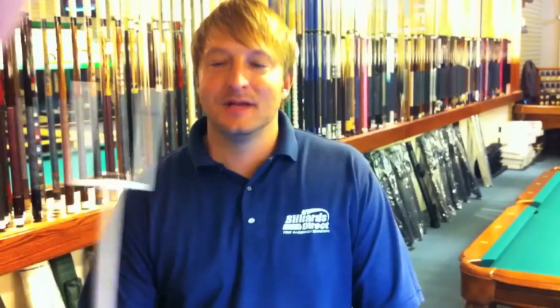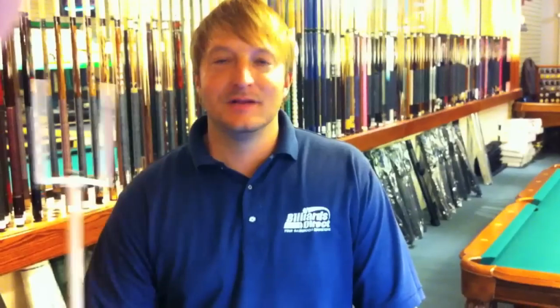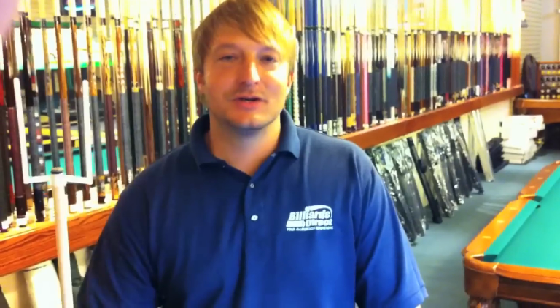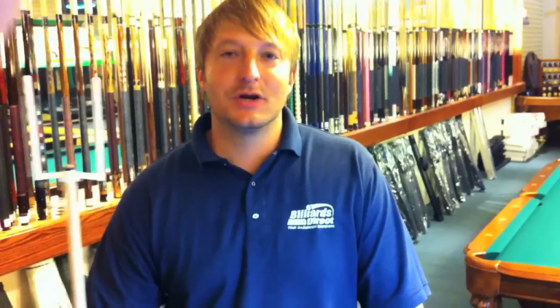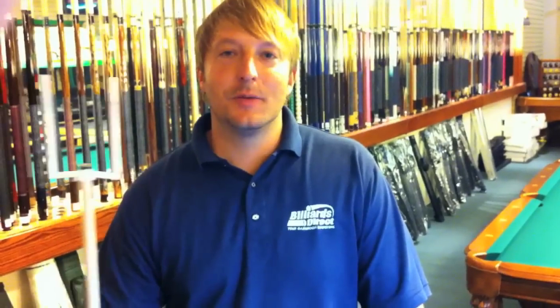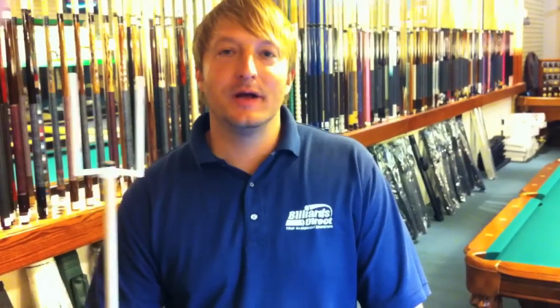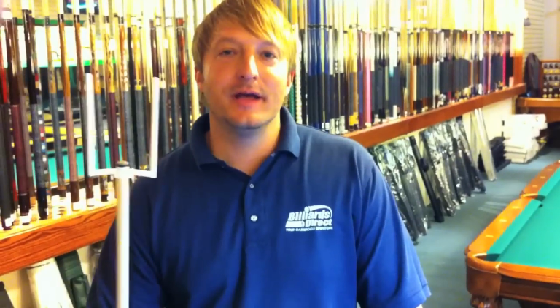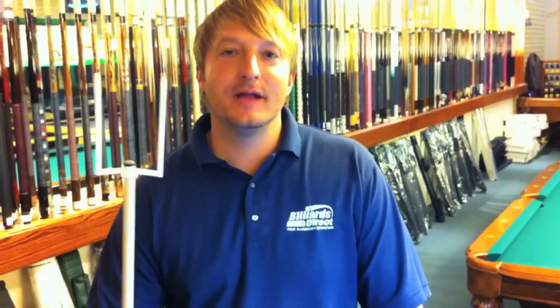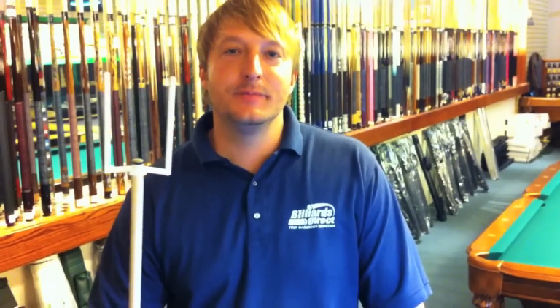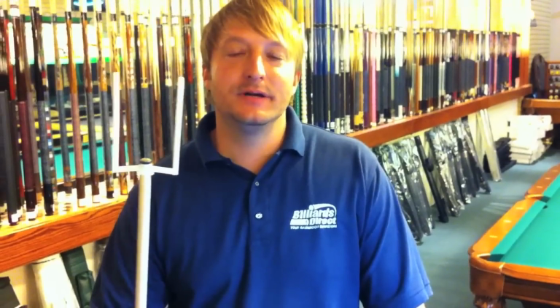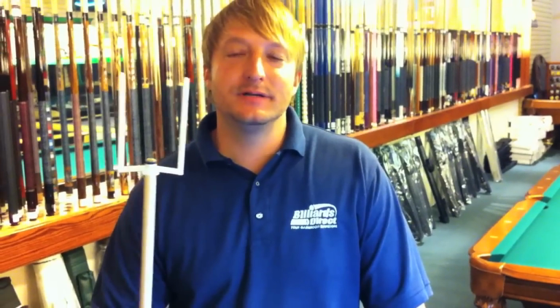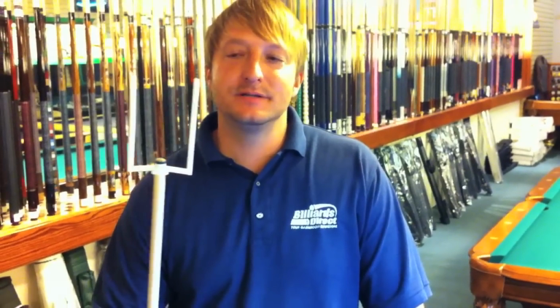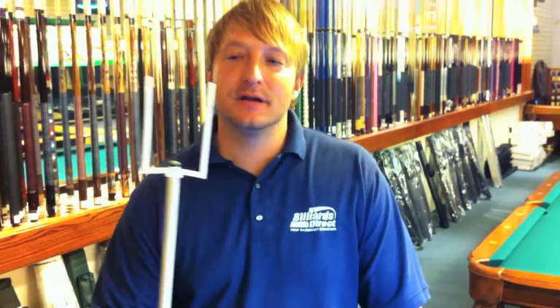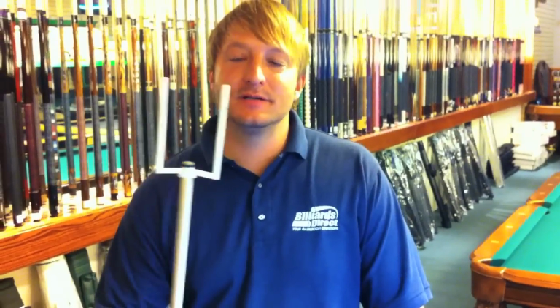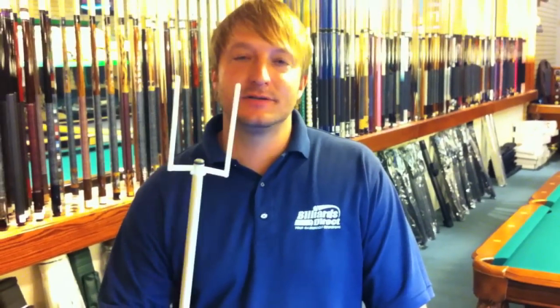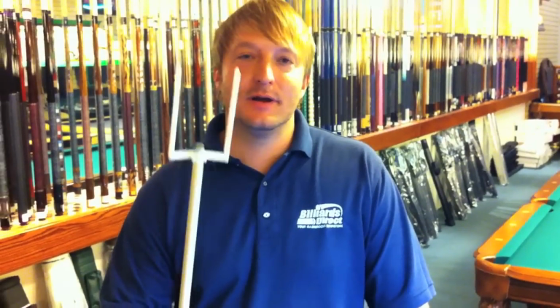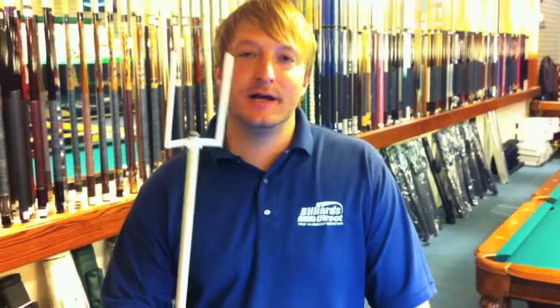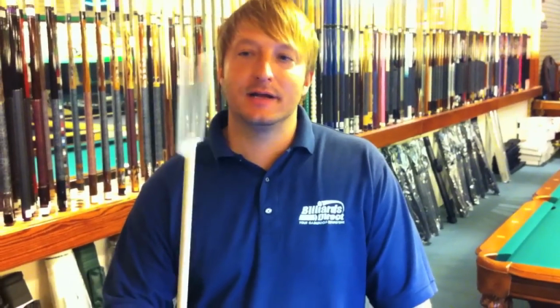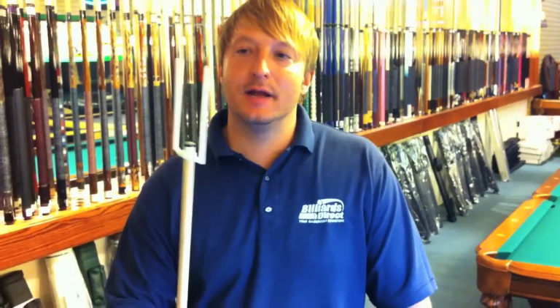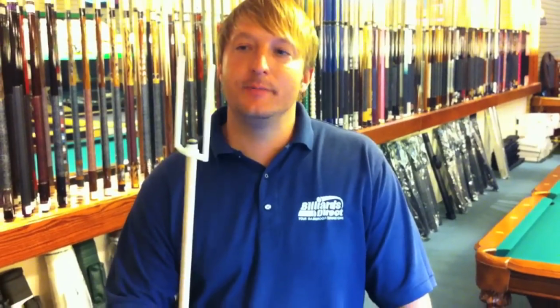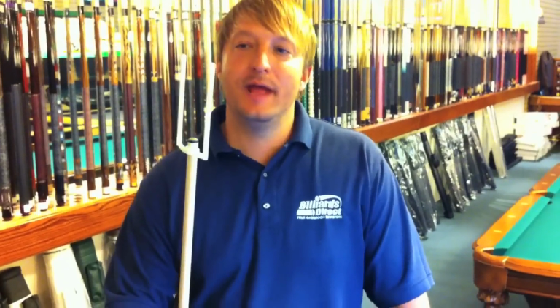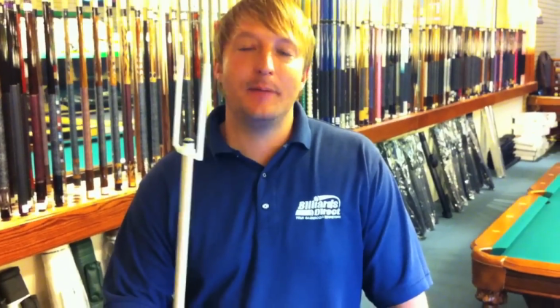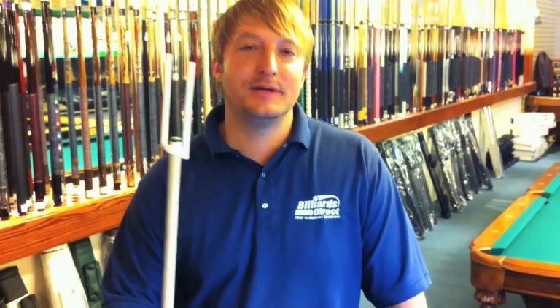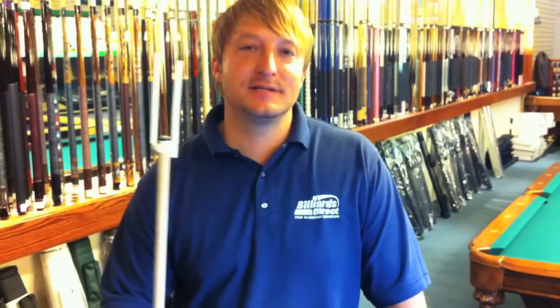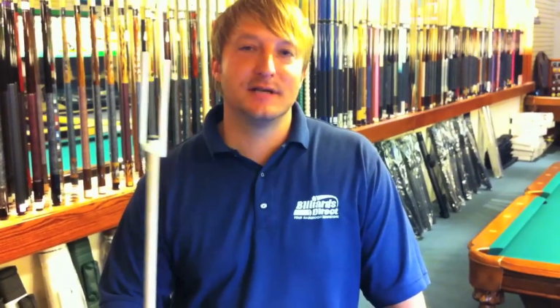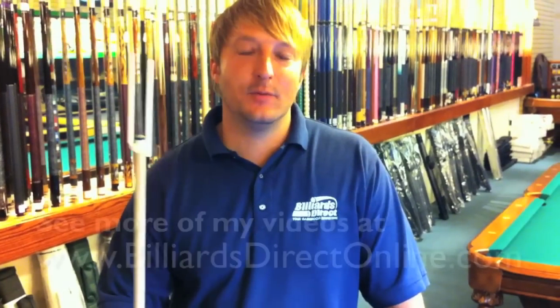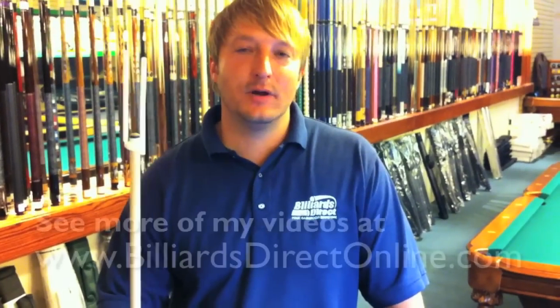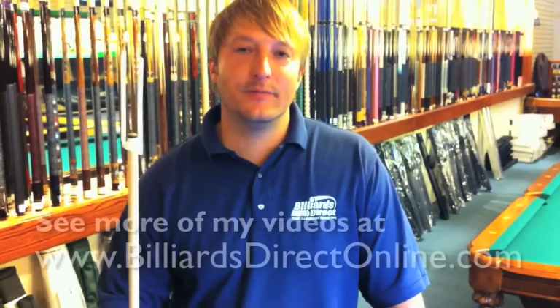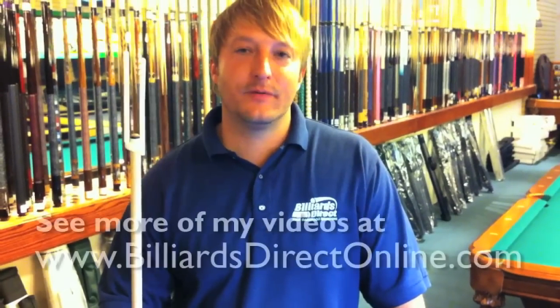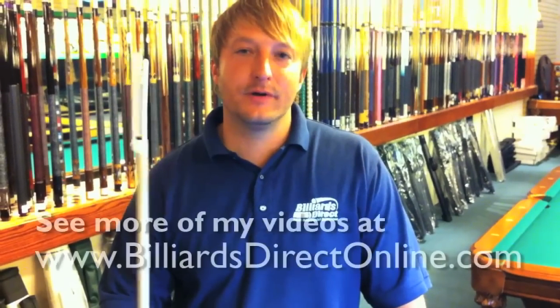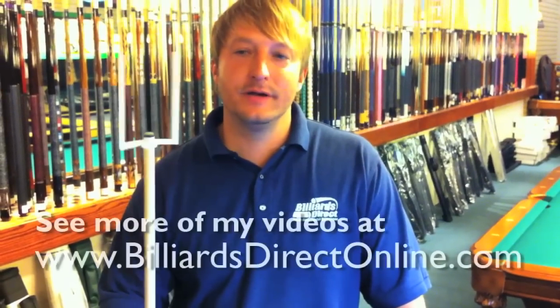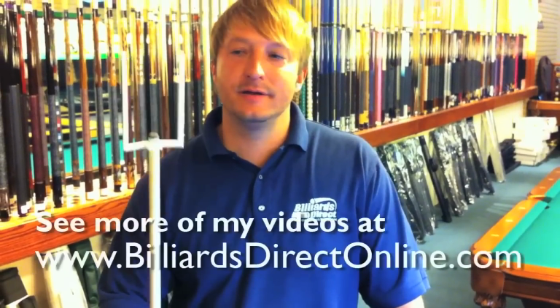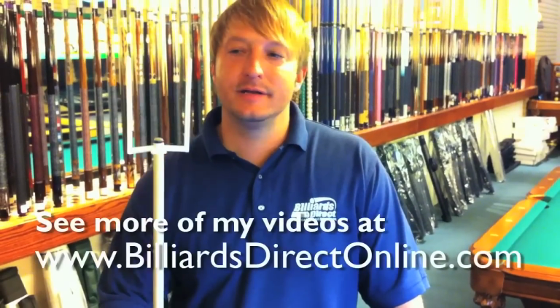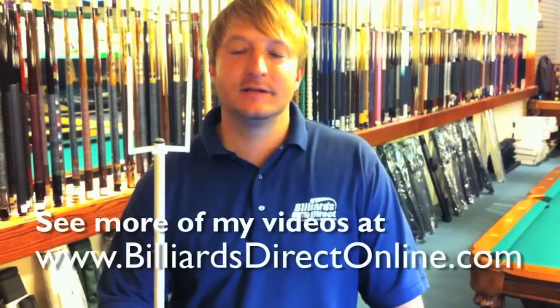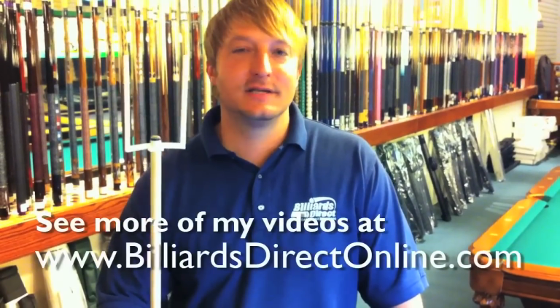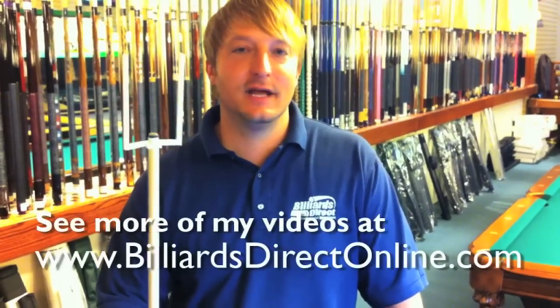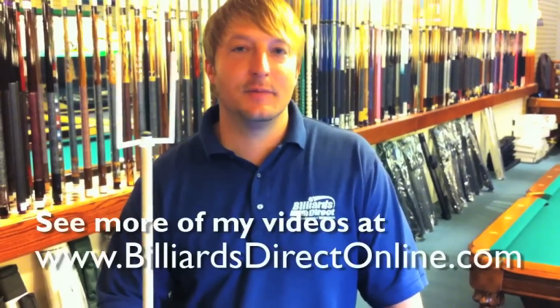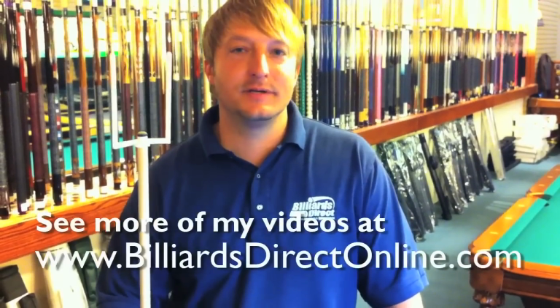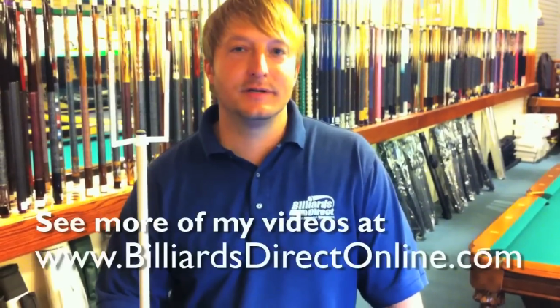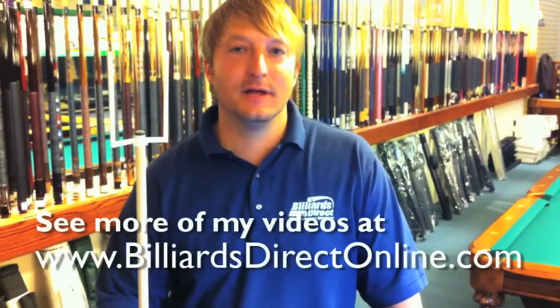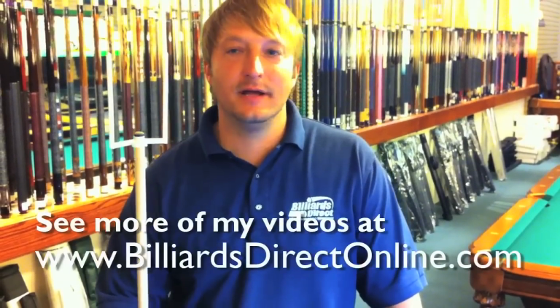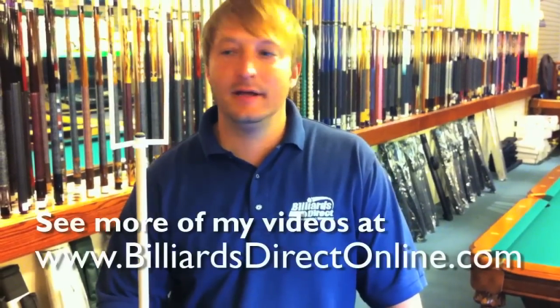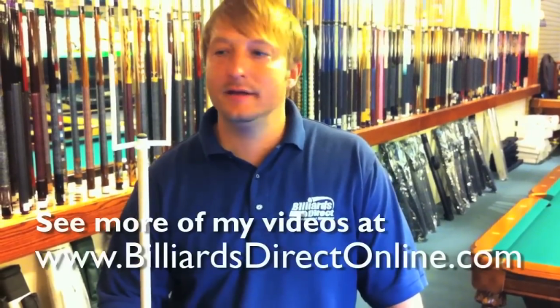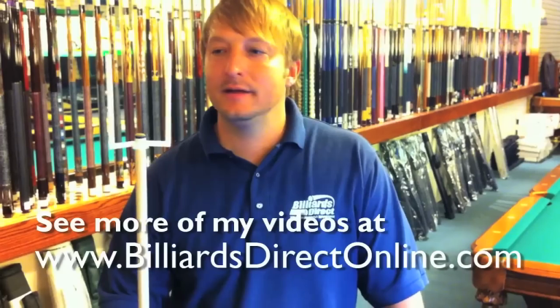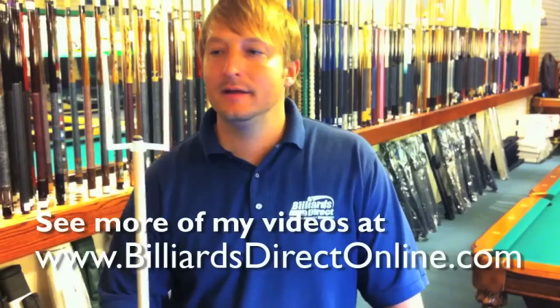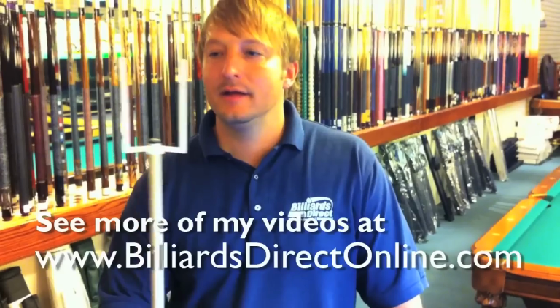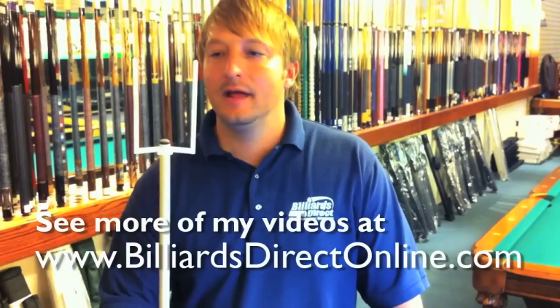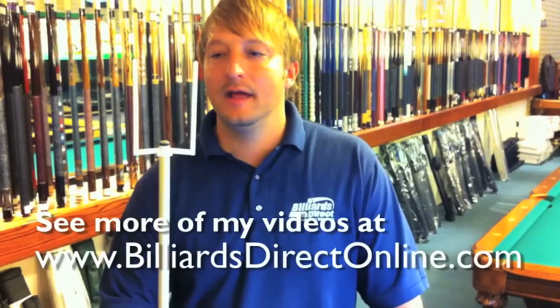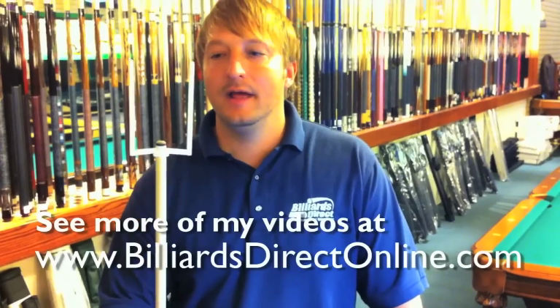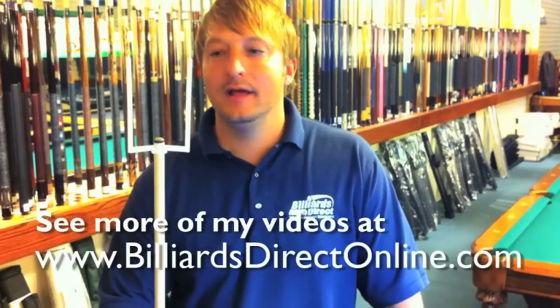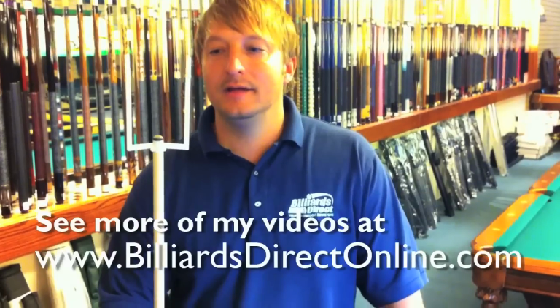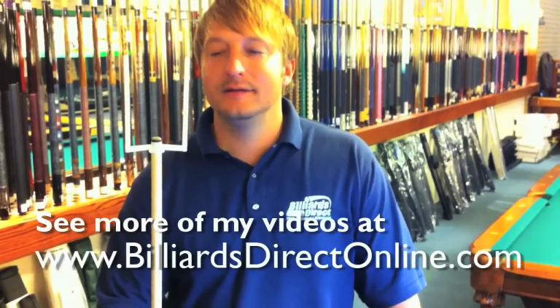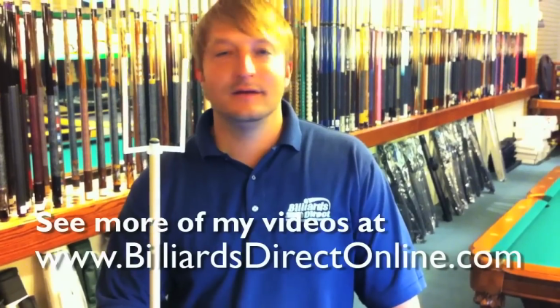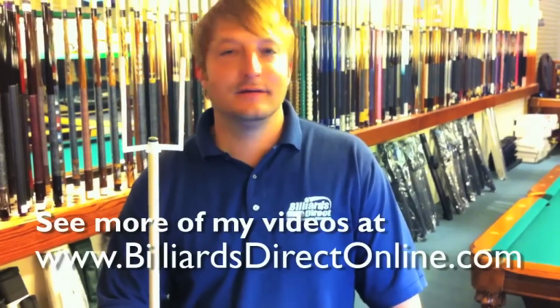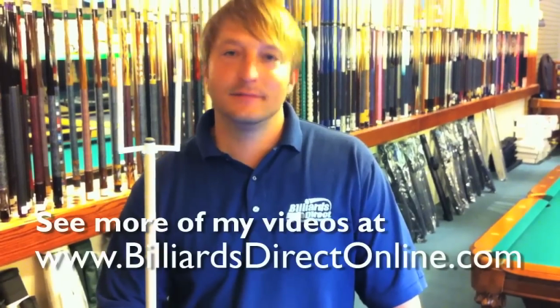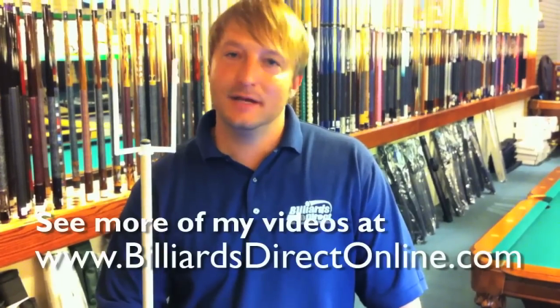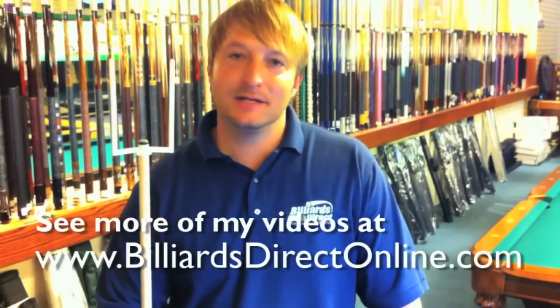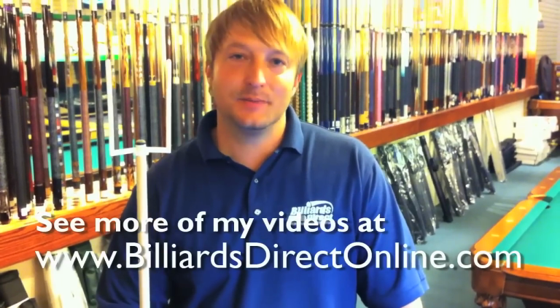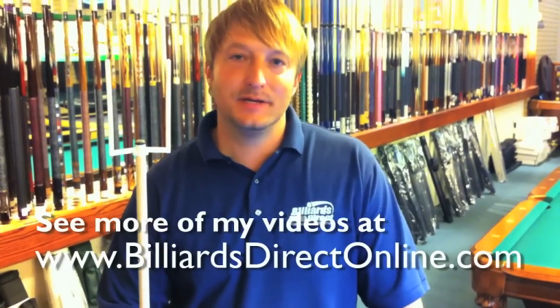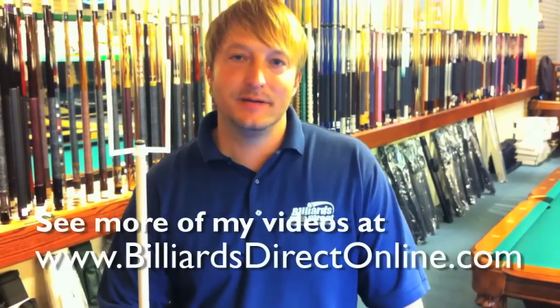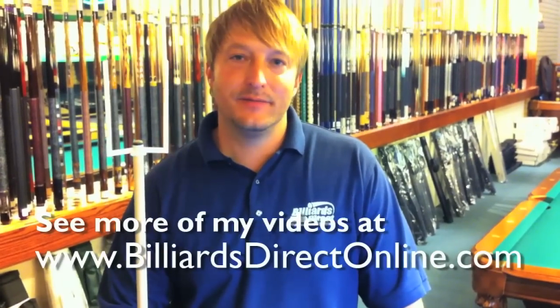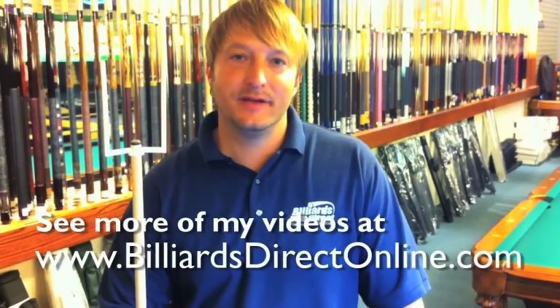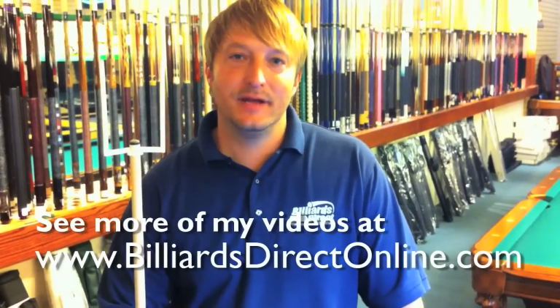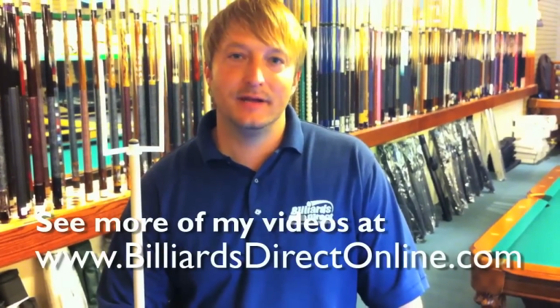Come on down to Billiards and Darts Direct and I'd be happy to set one up for you and see how much you like it. And that's my tip for the day.